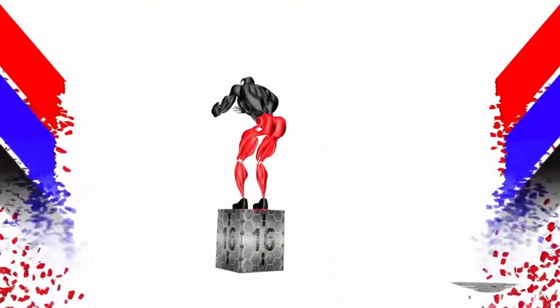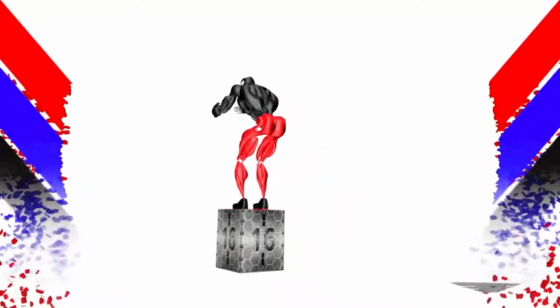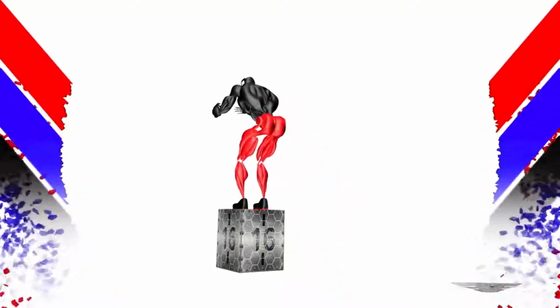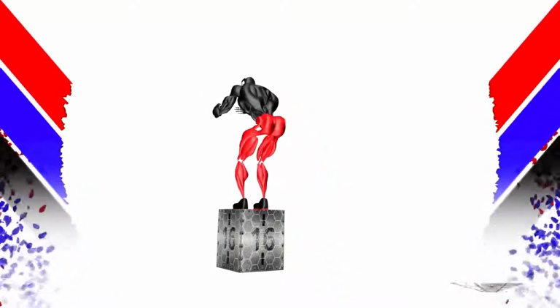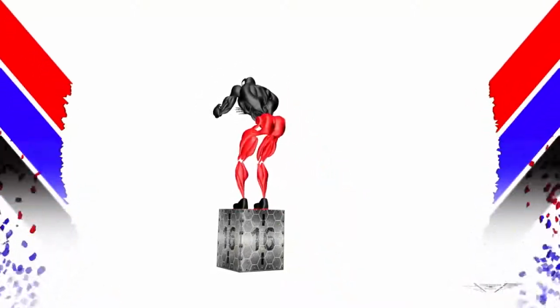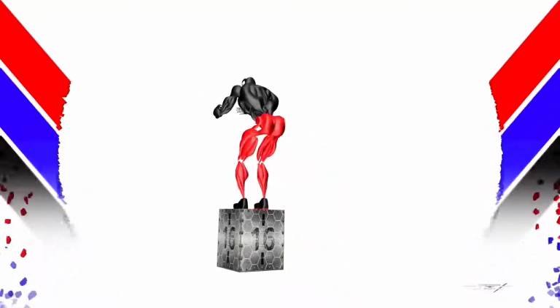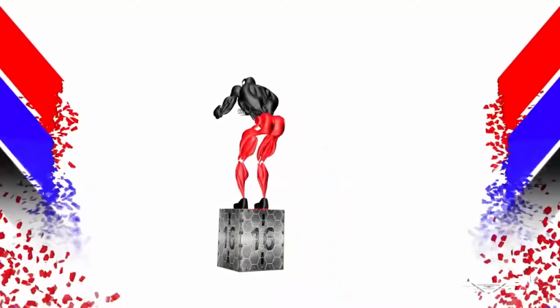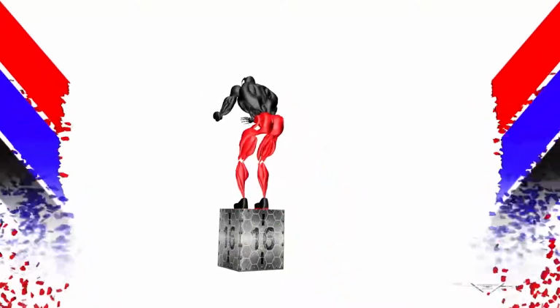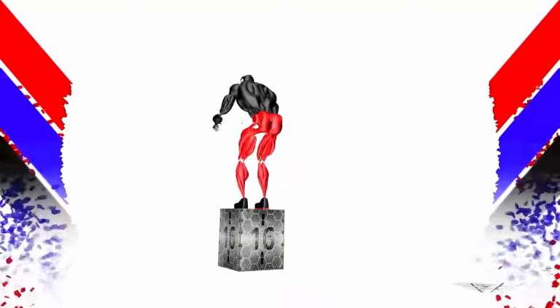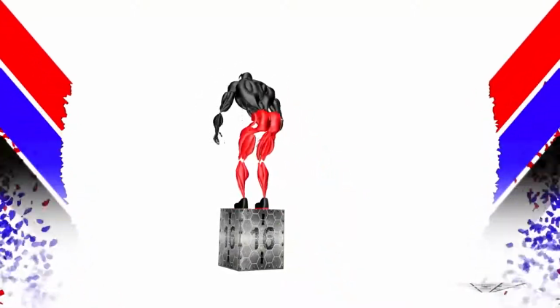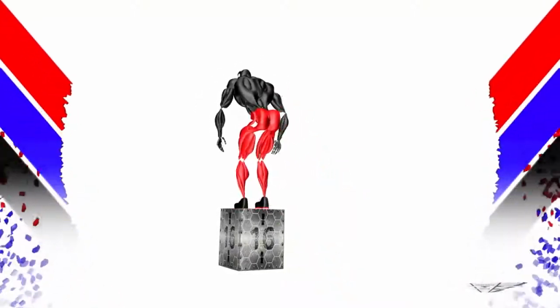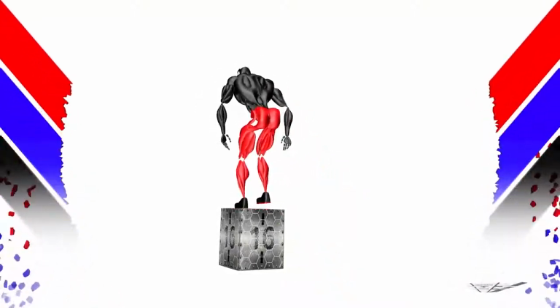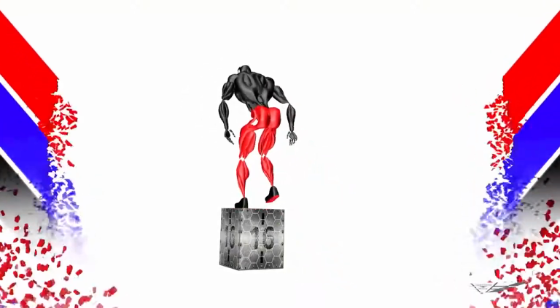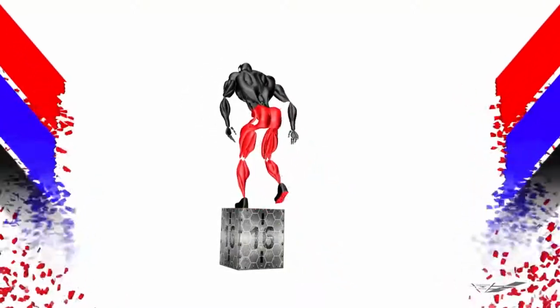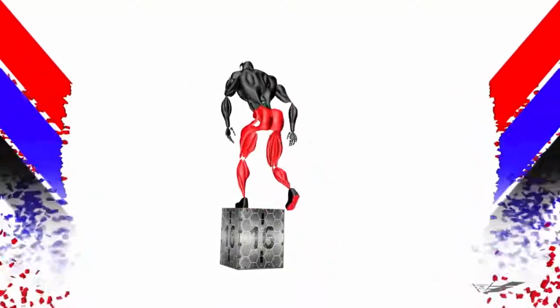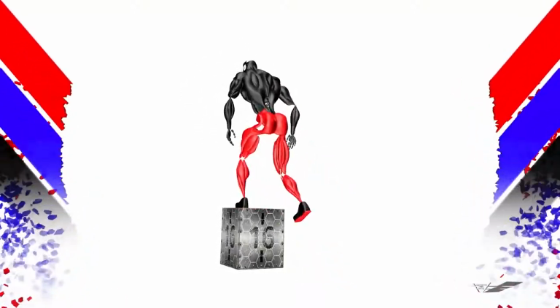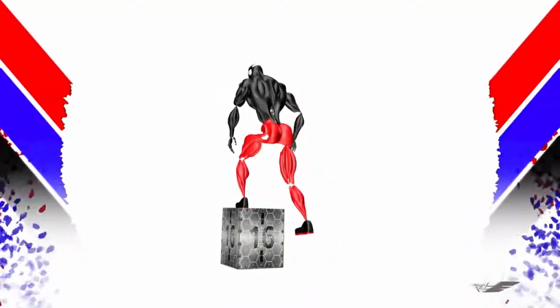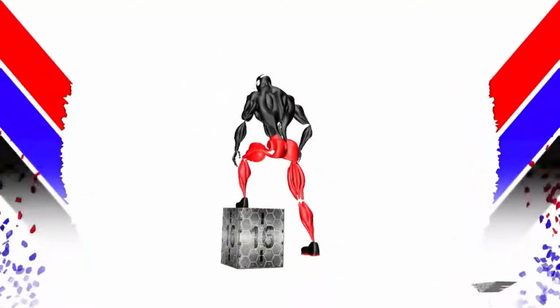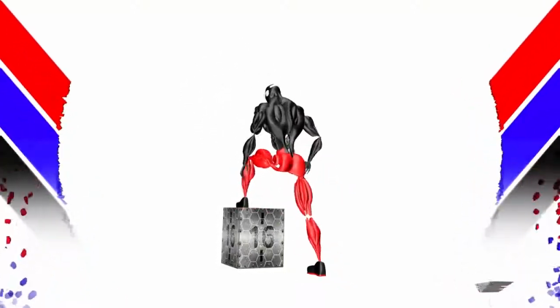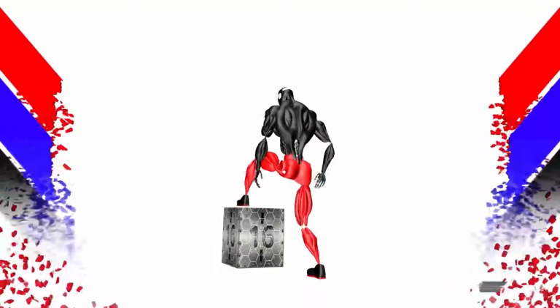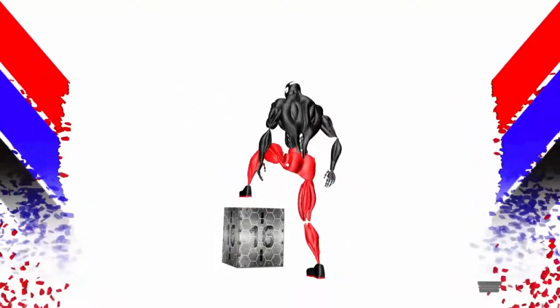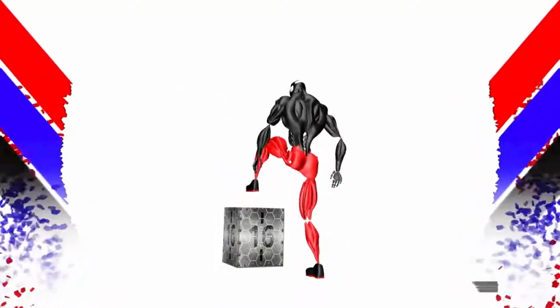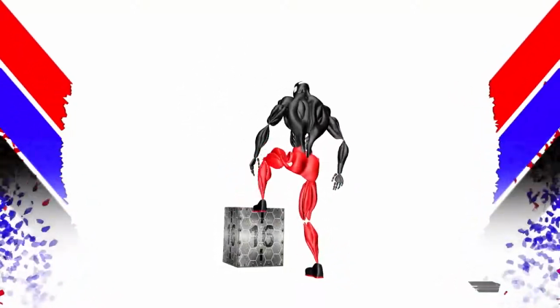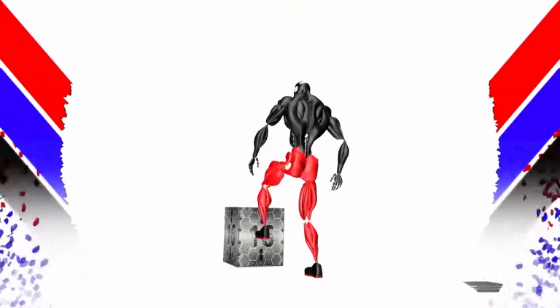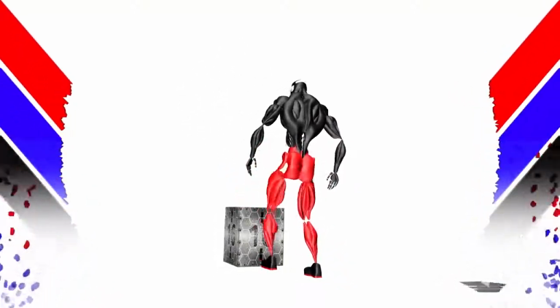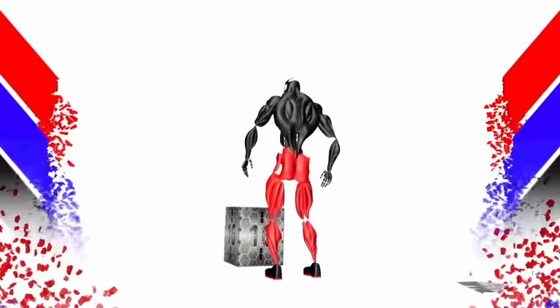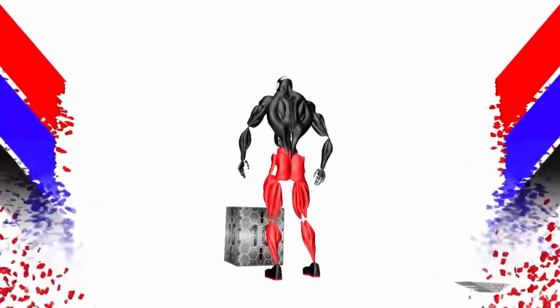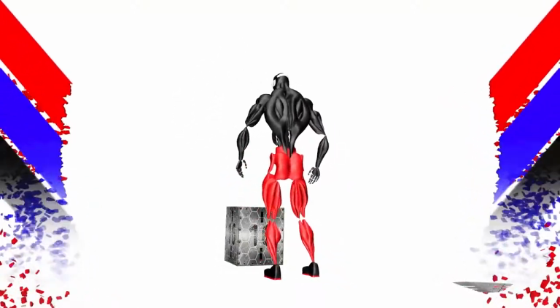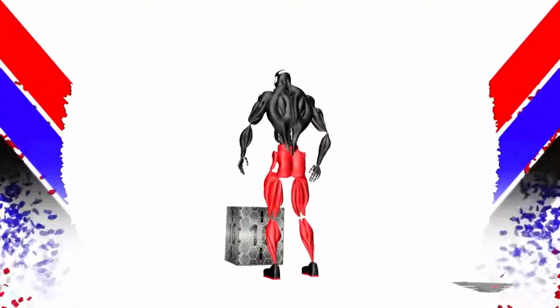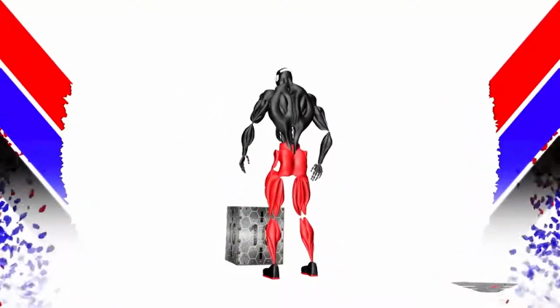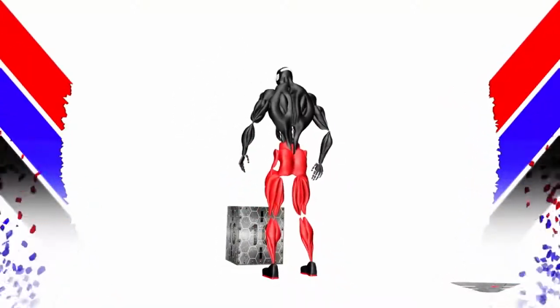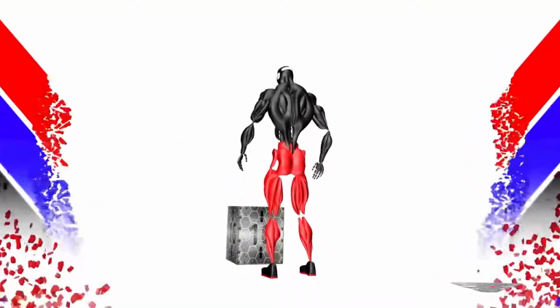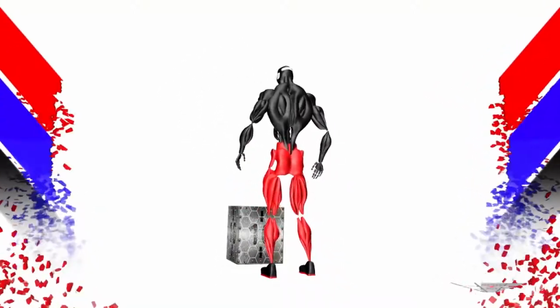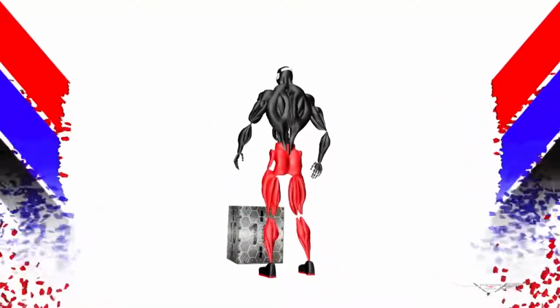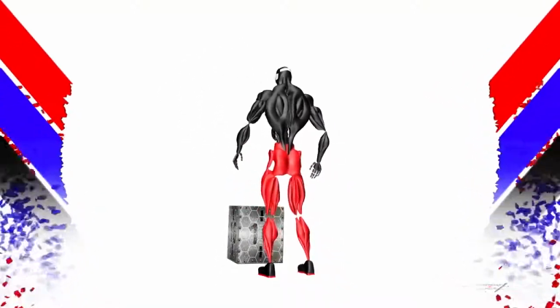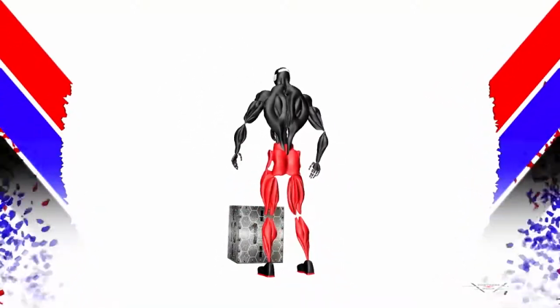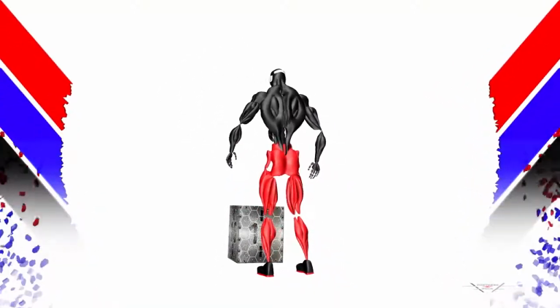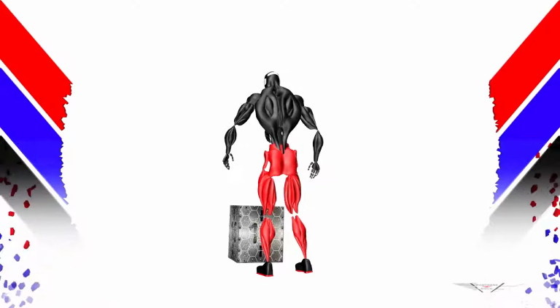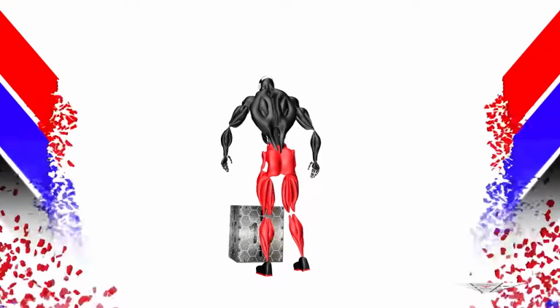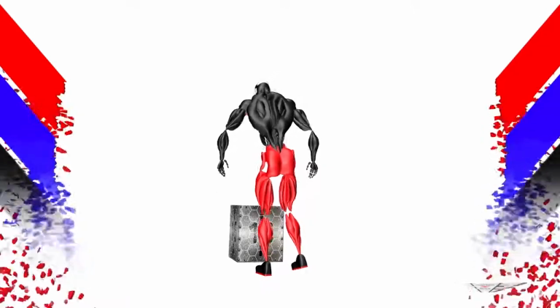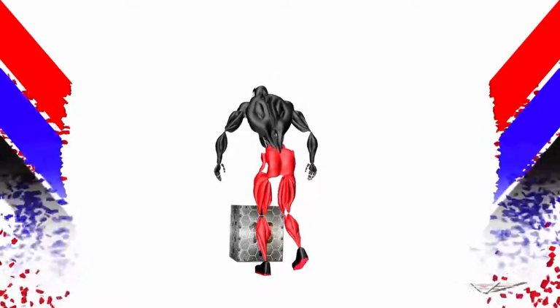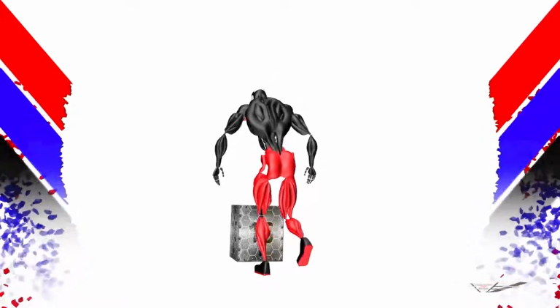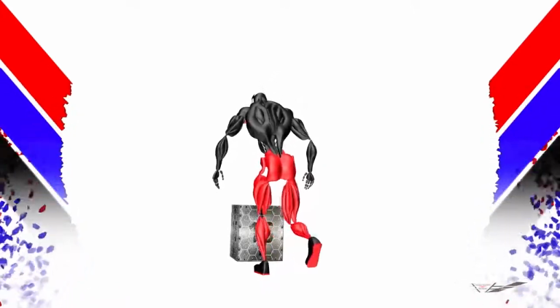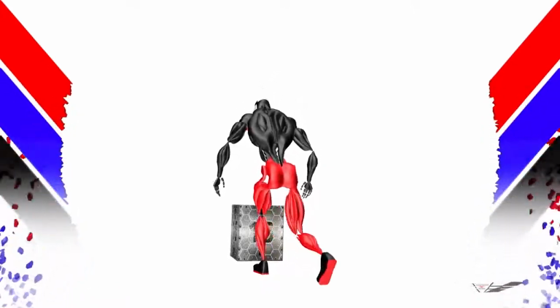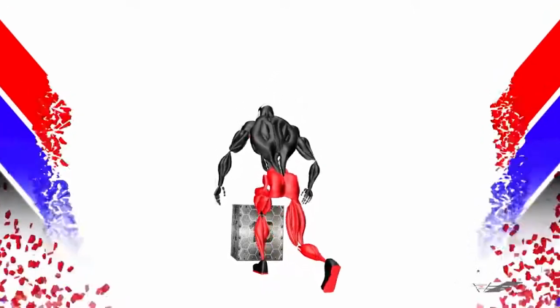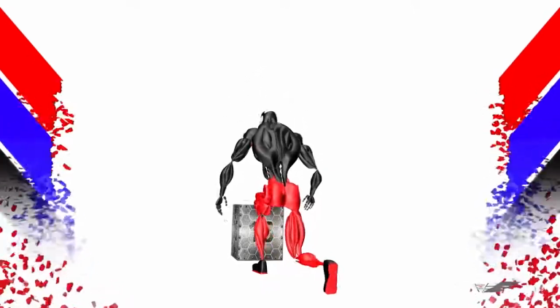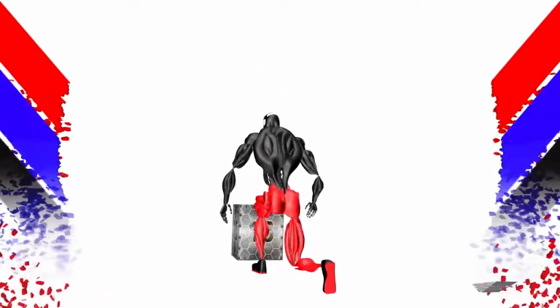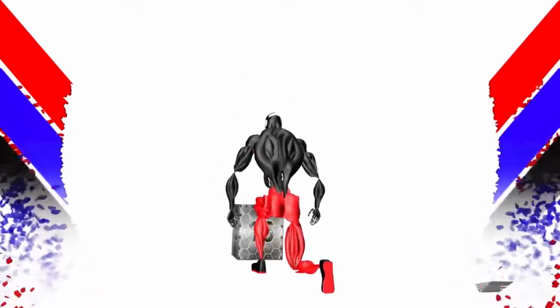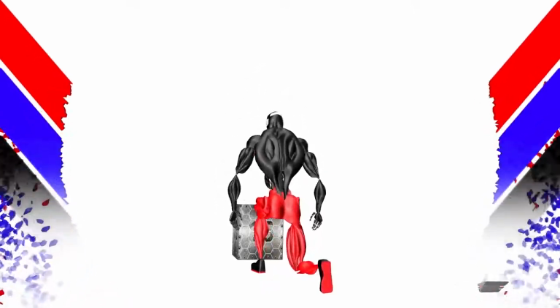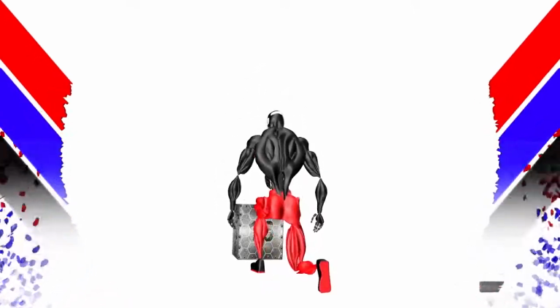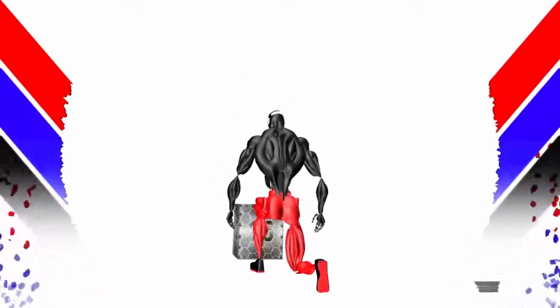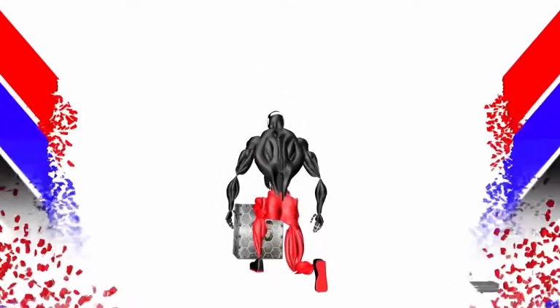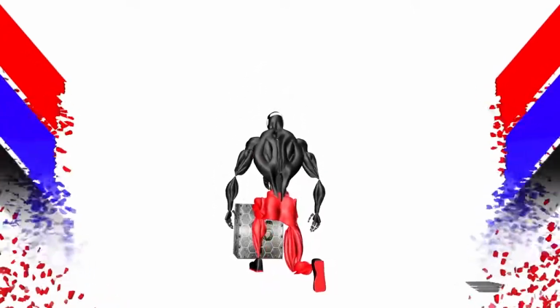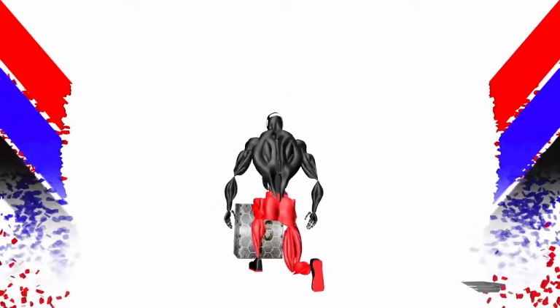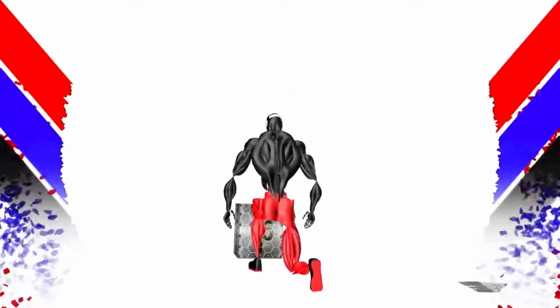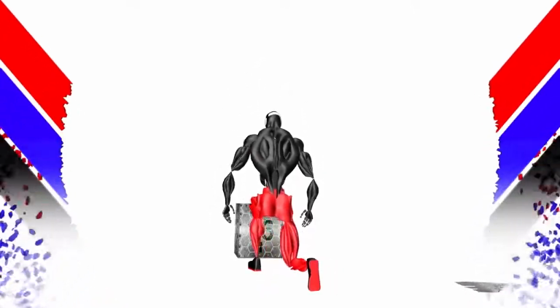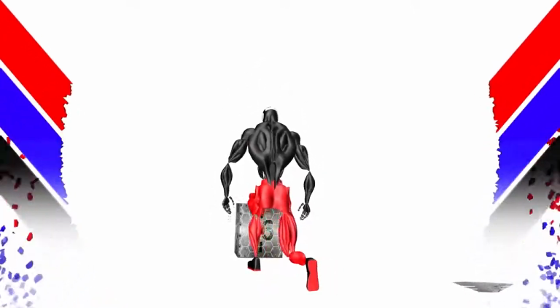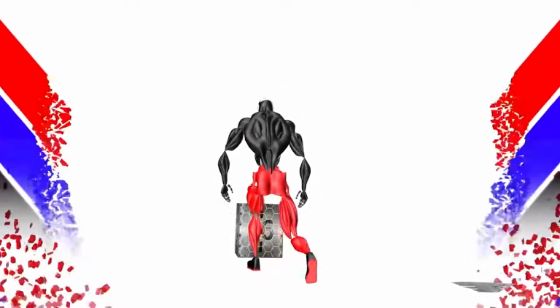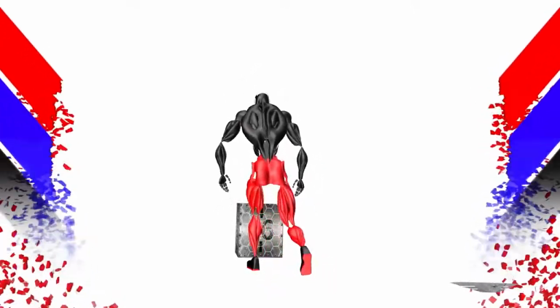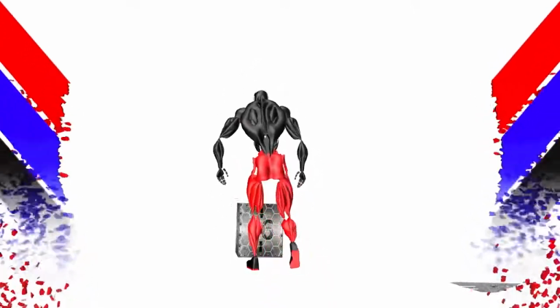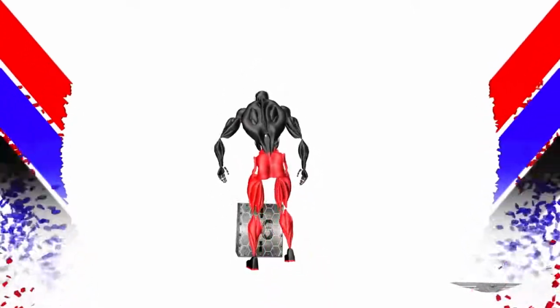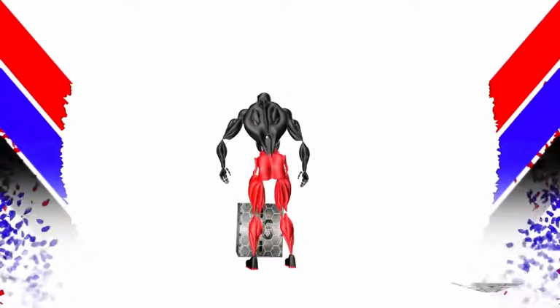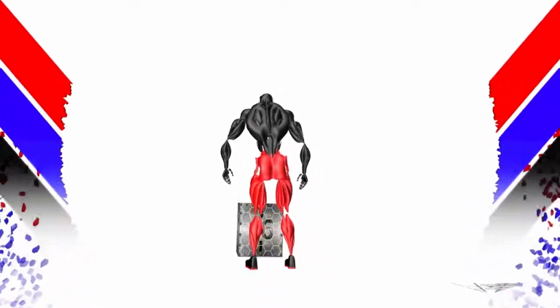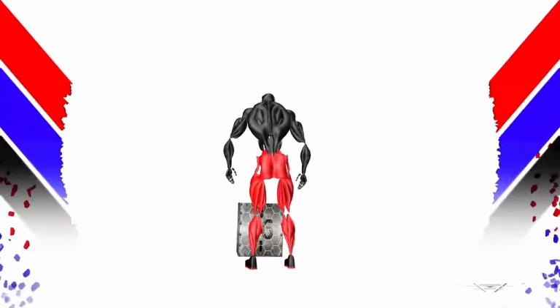Purpose of the exercise: increase vertical. Keep the core tight. Feet shoulder width apart, lower into a squat position.